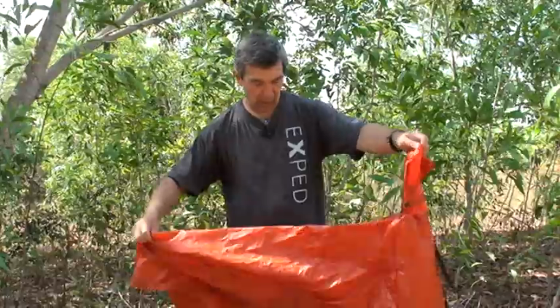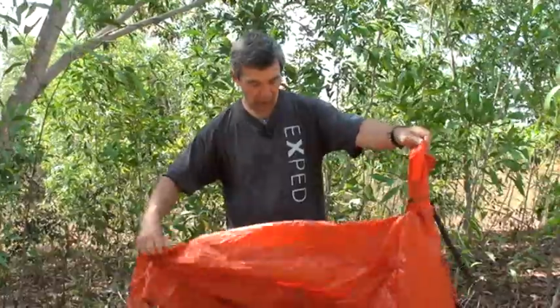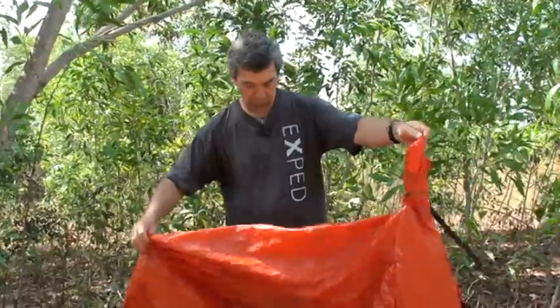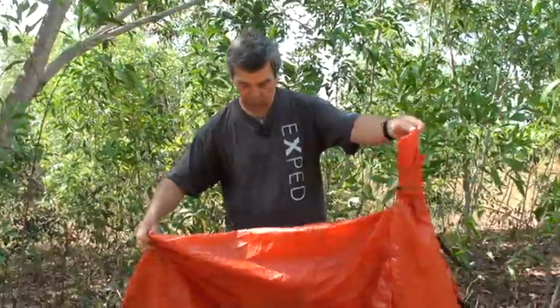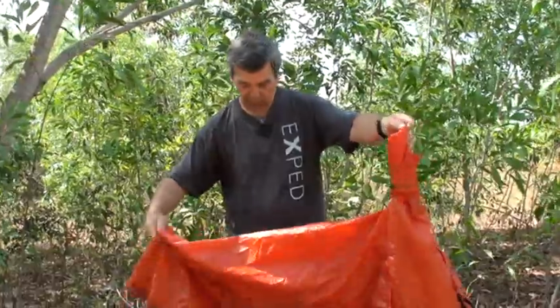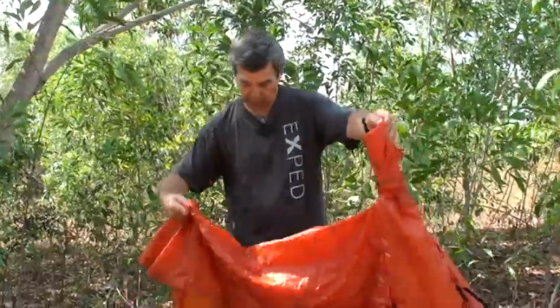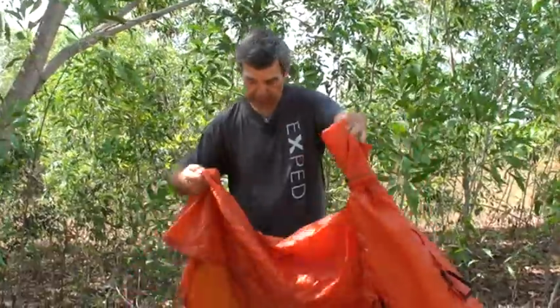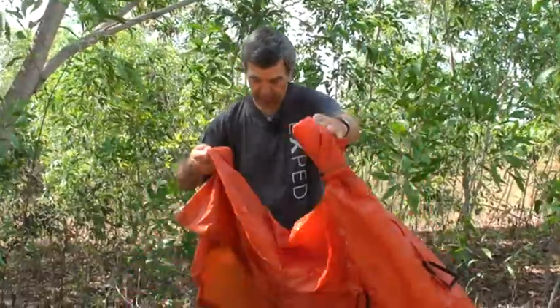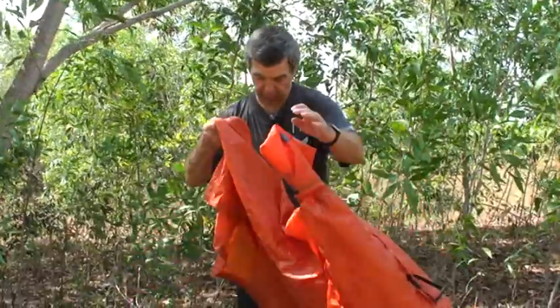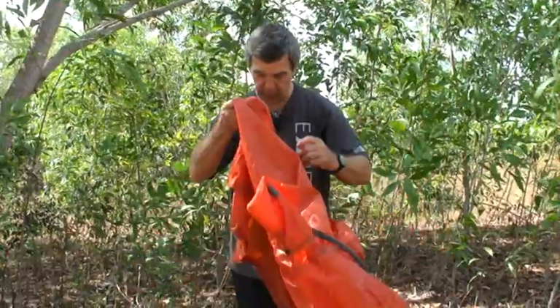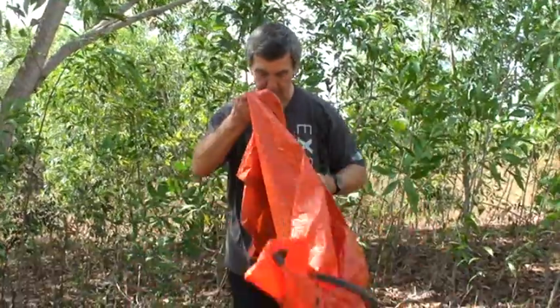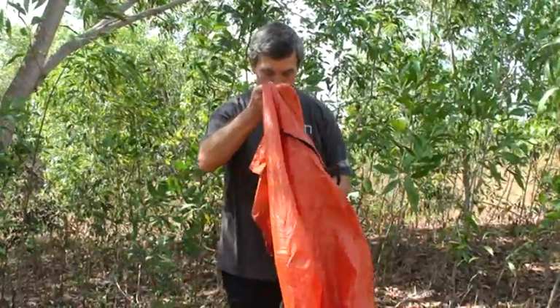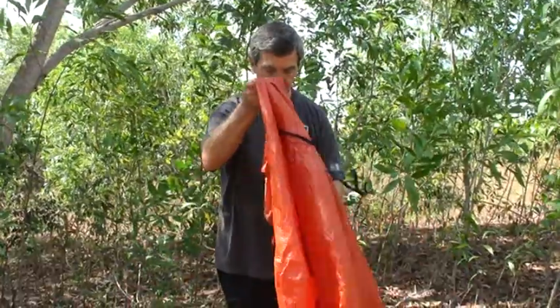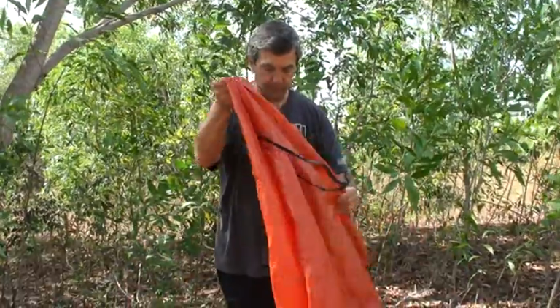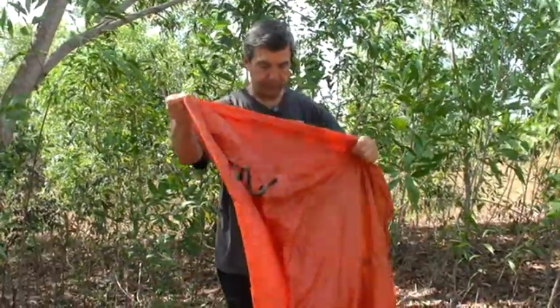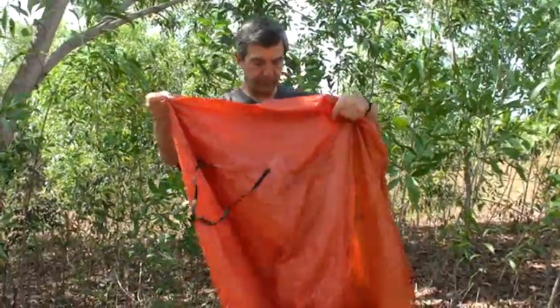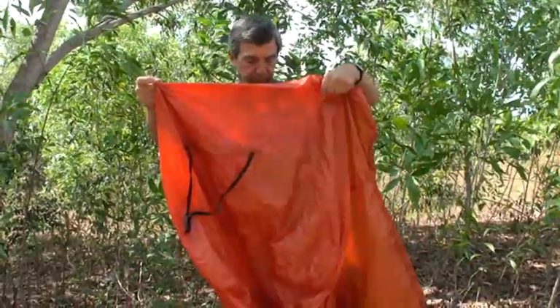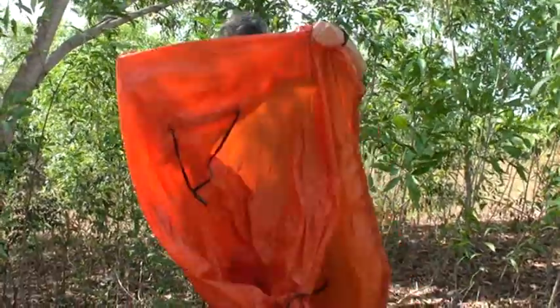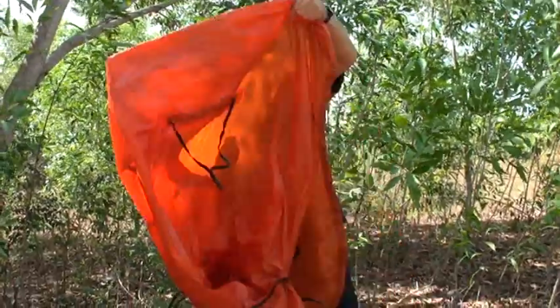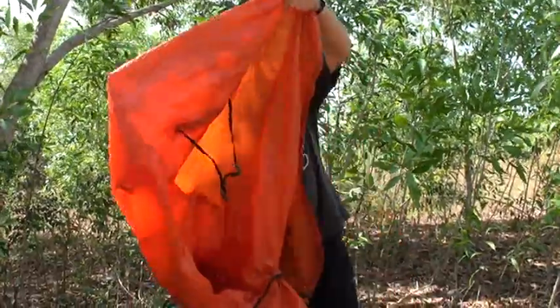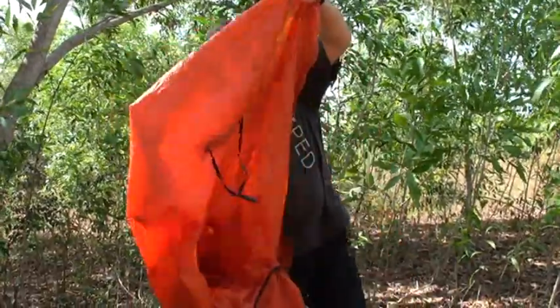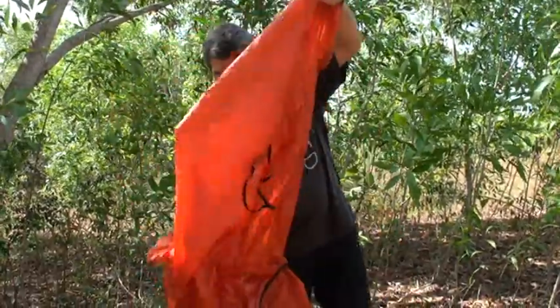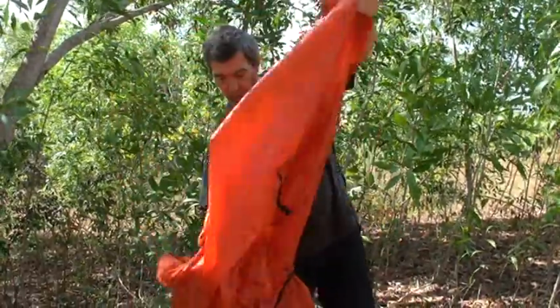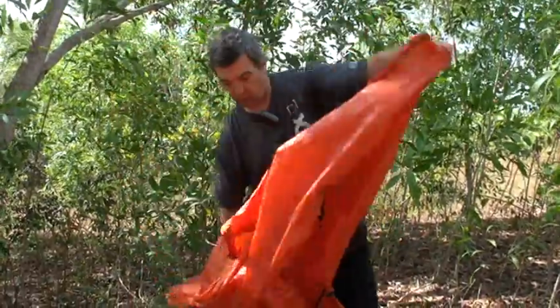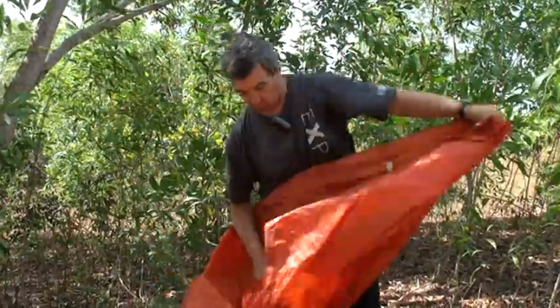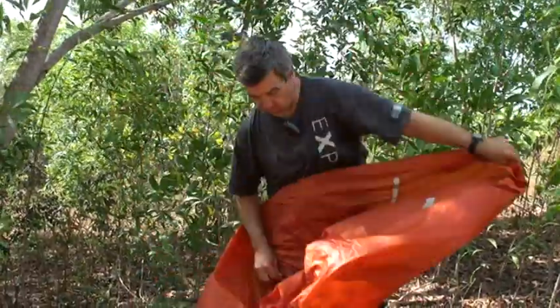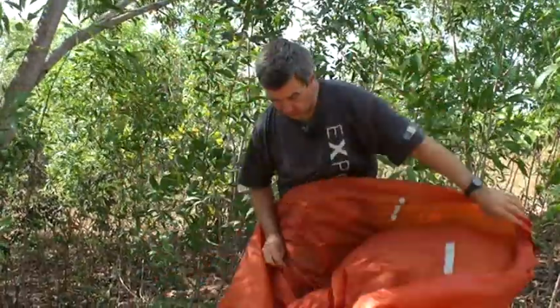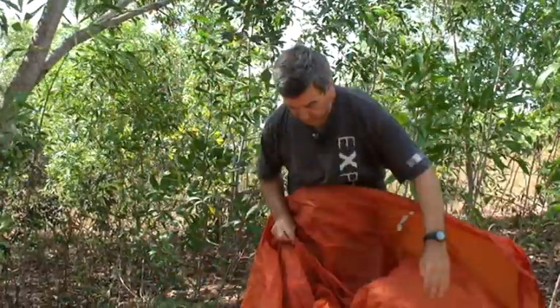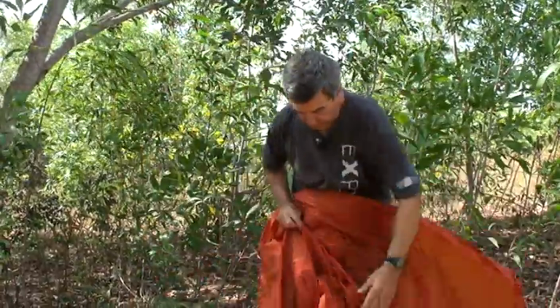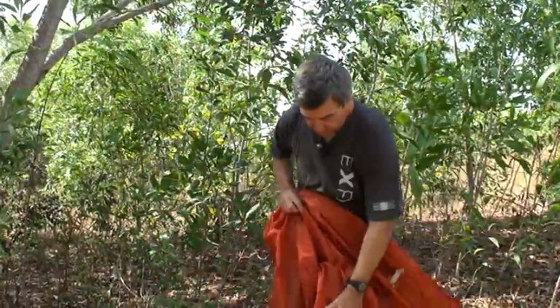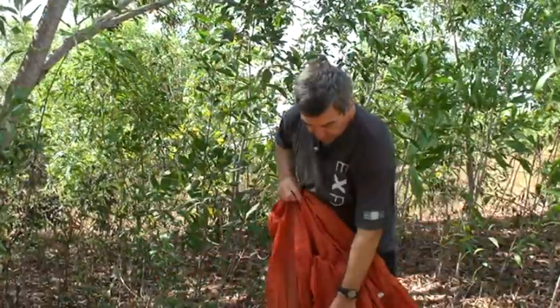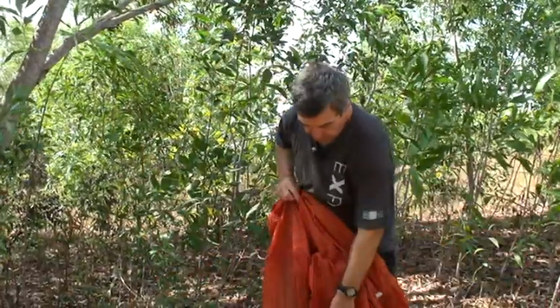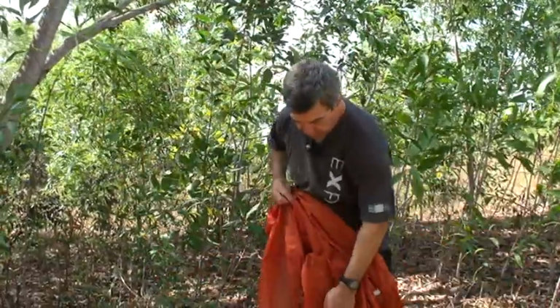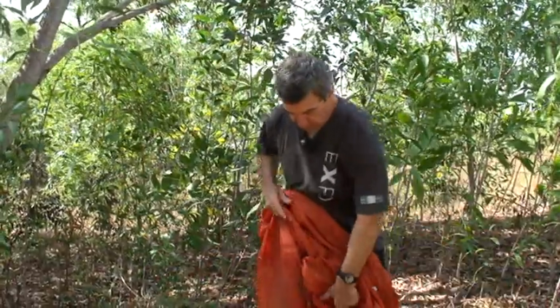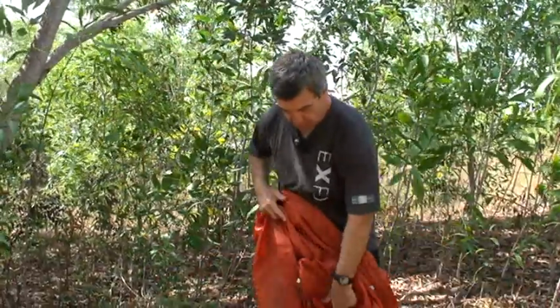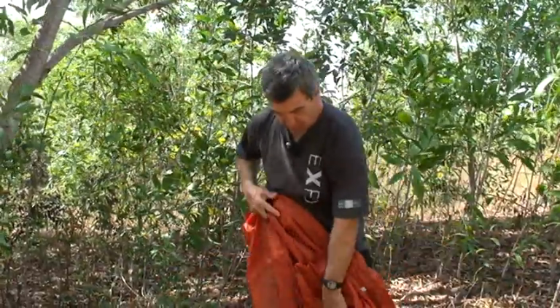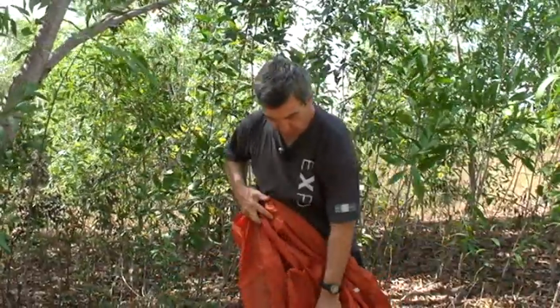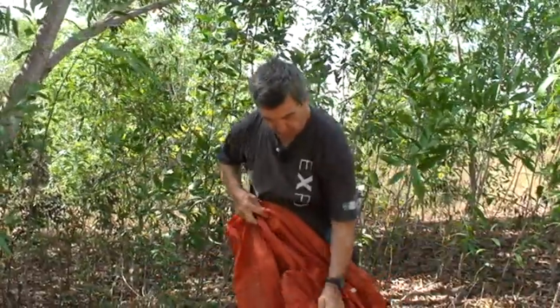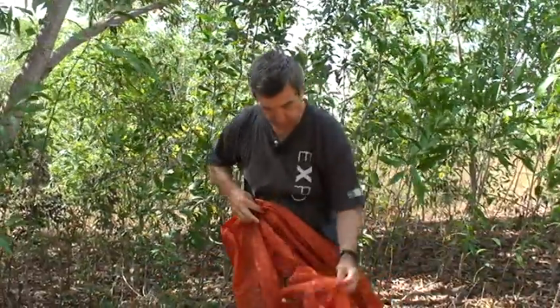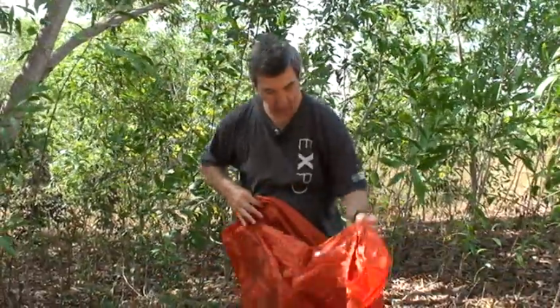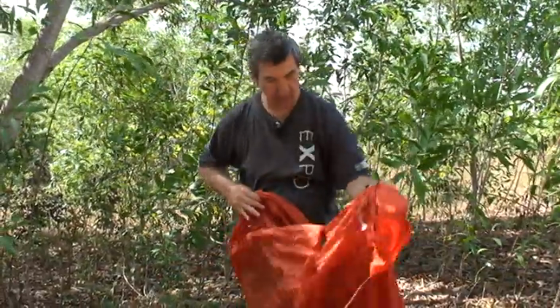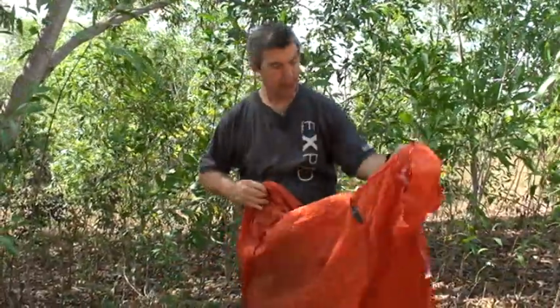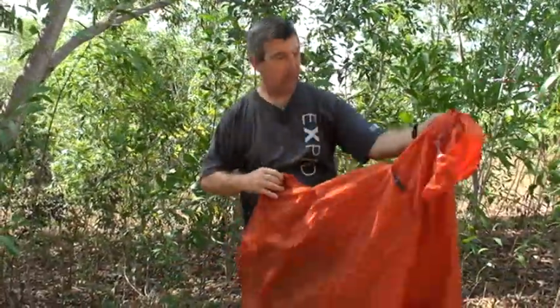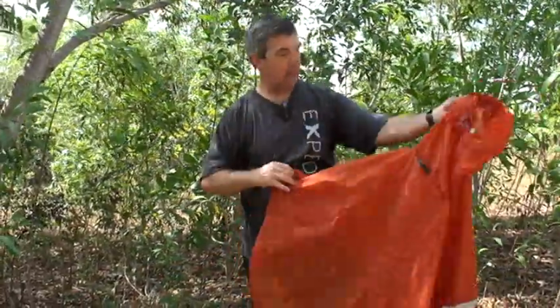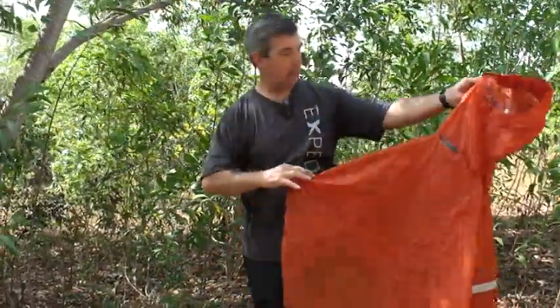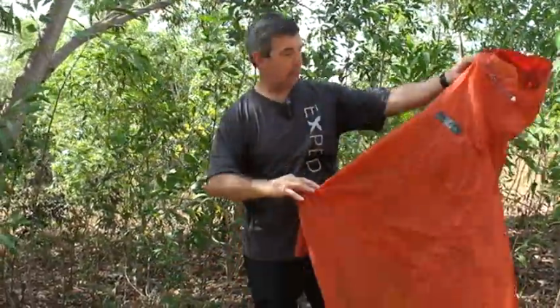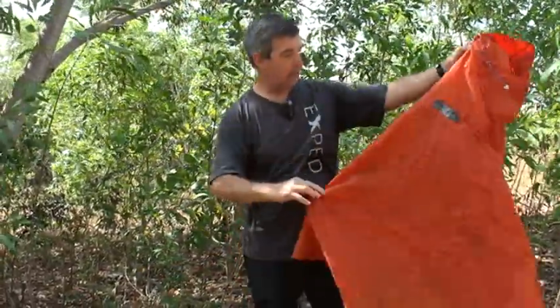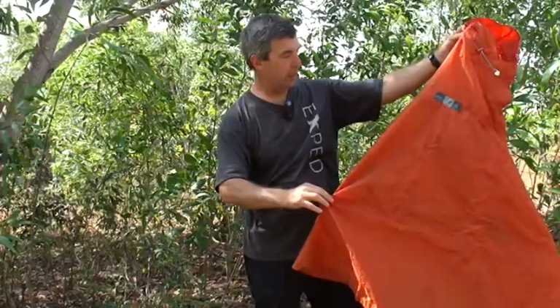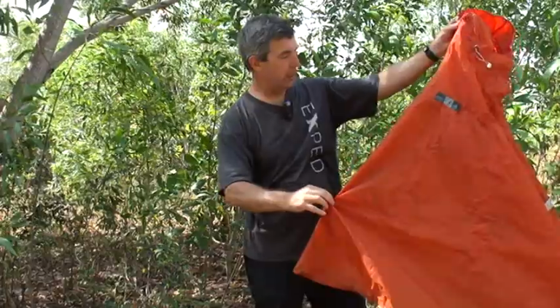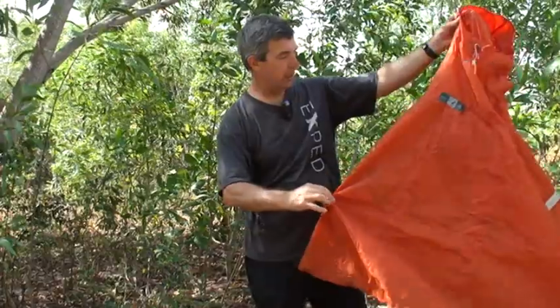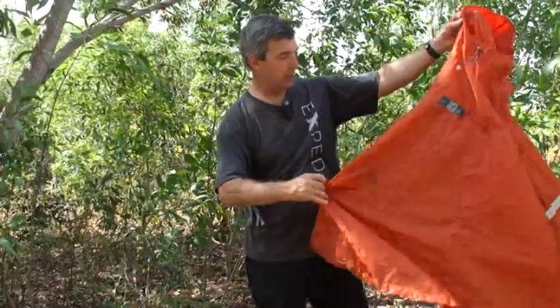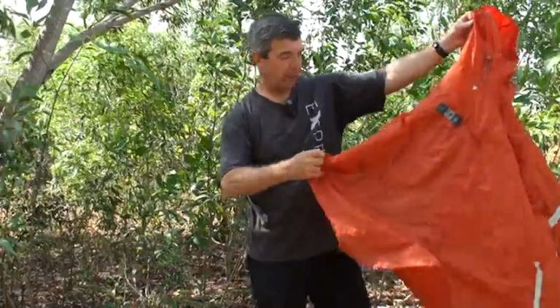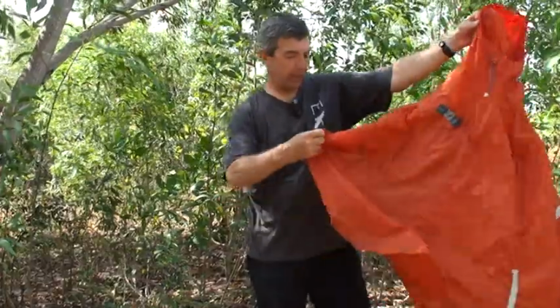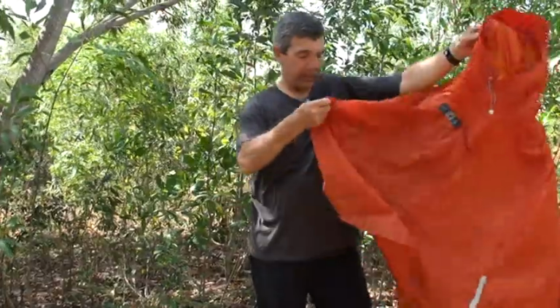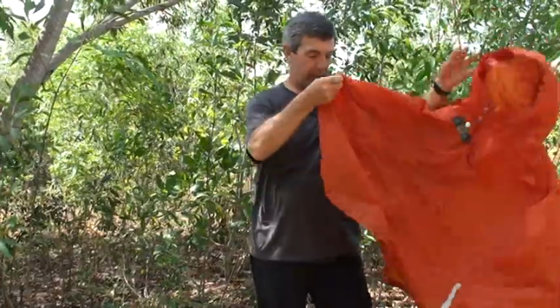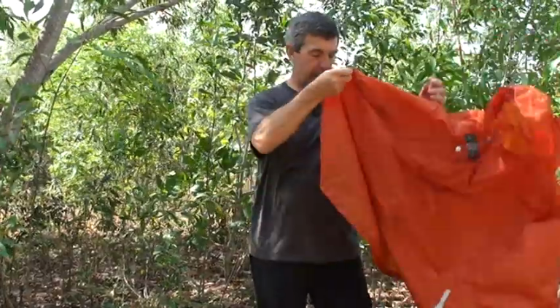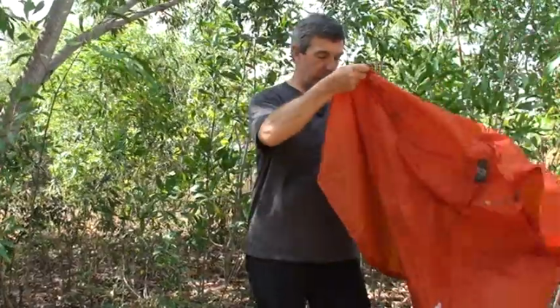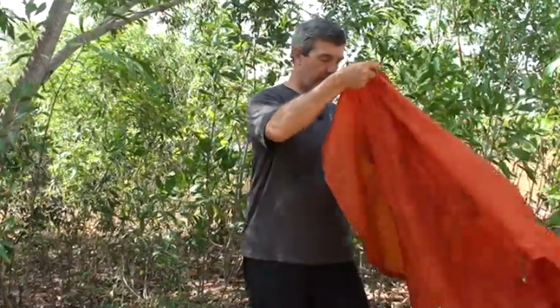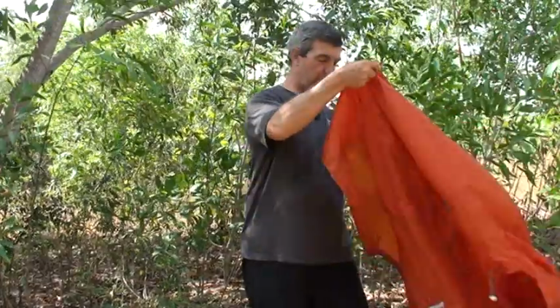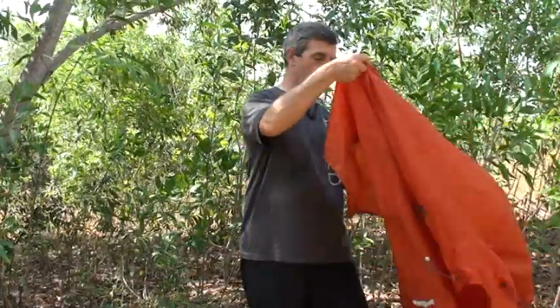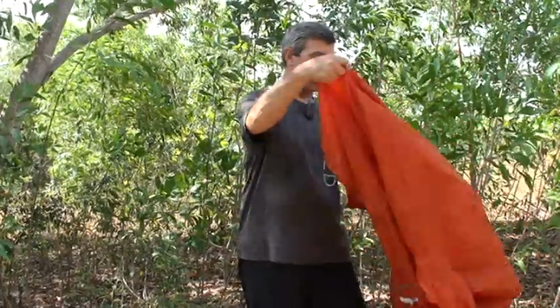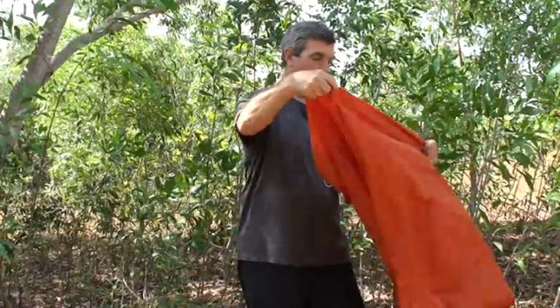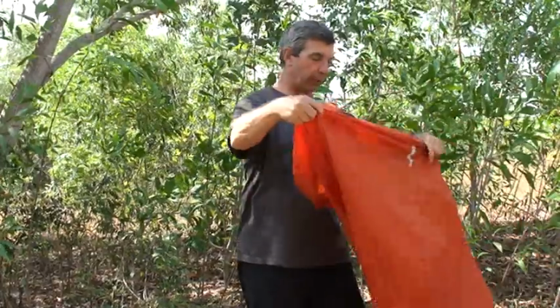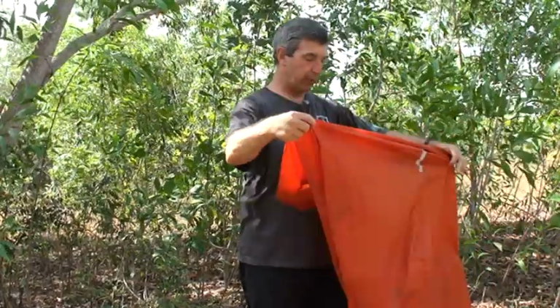Just pull it out here, turn it around, and then you don it.